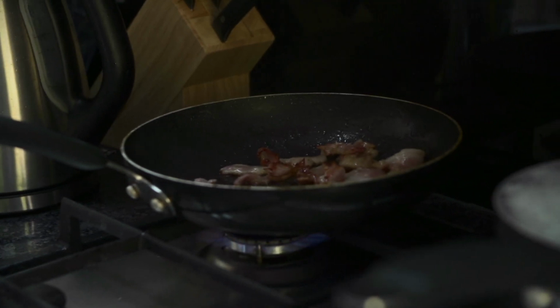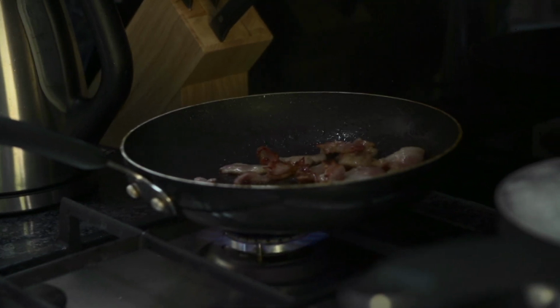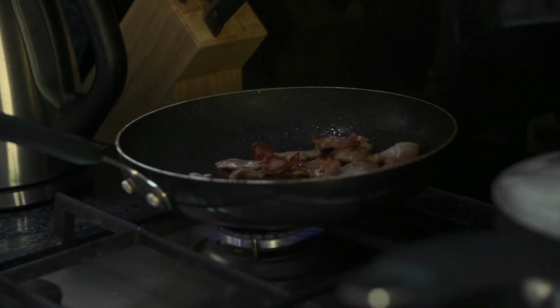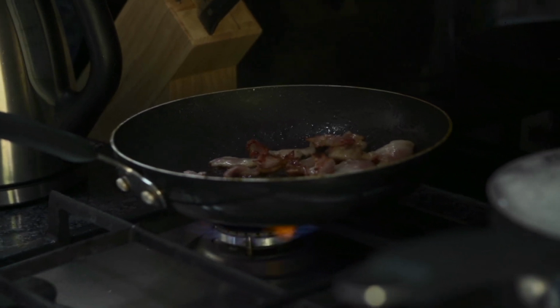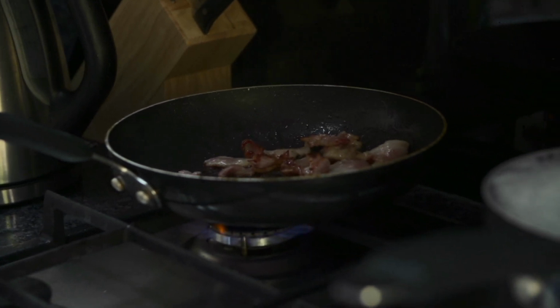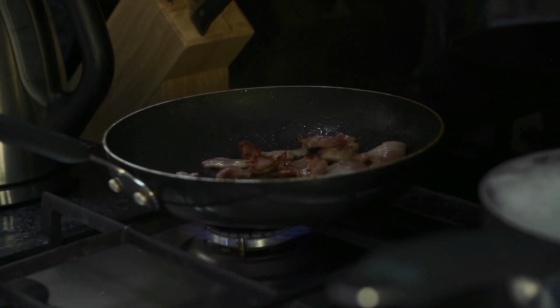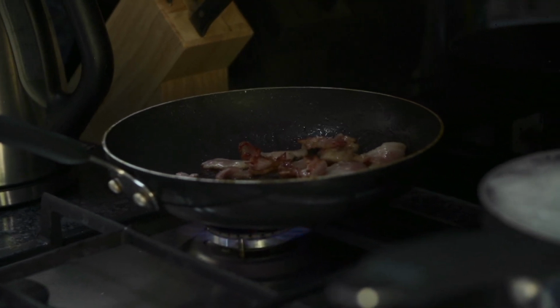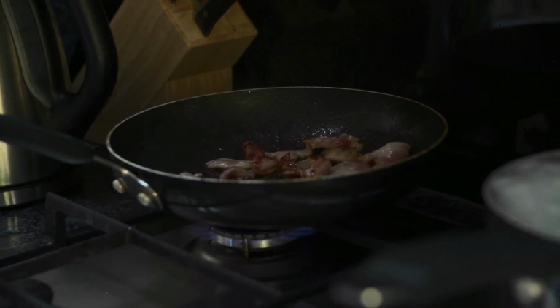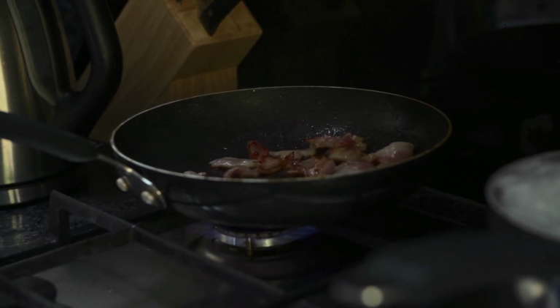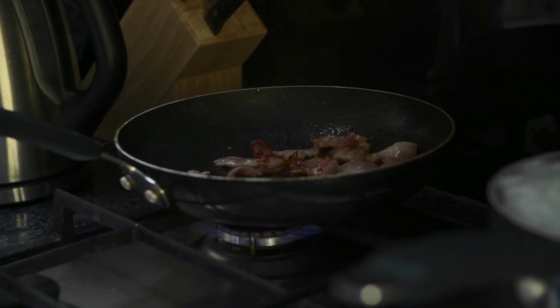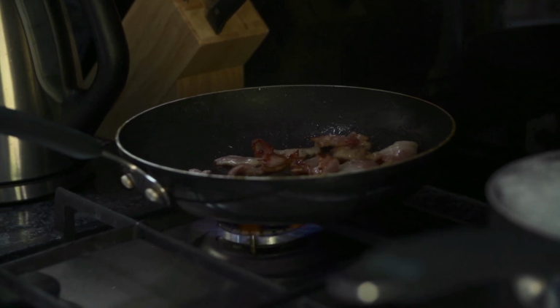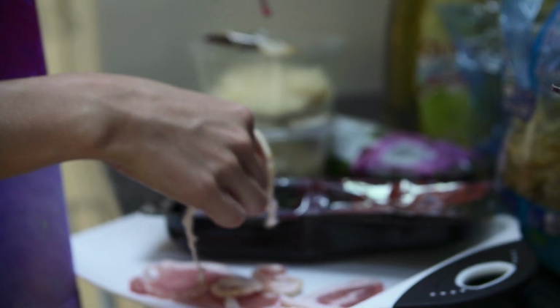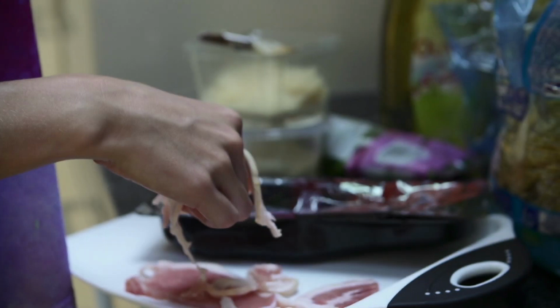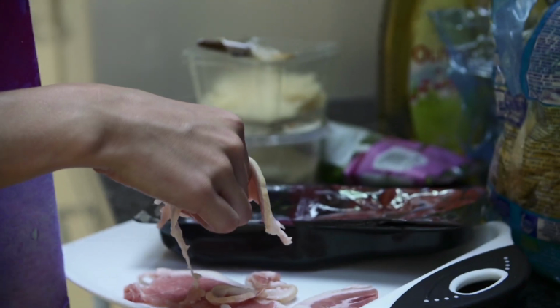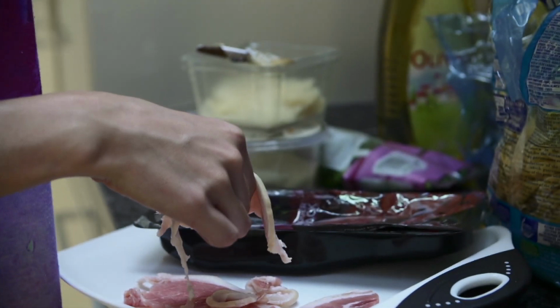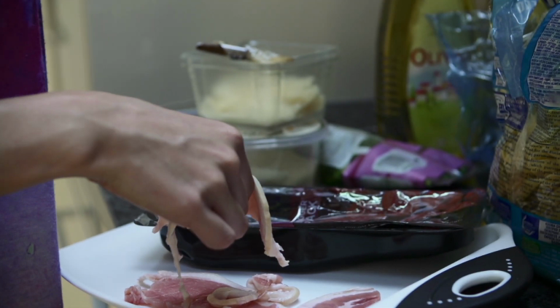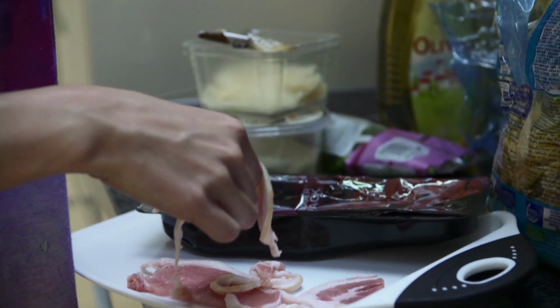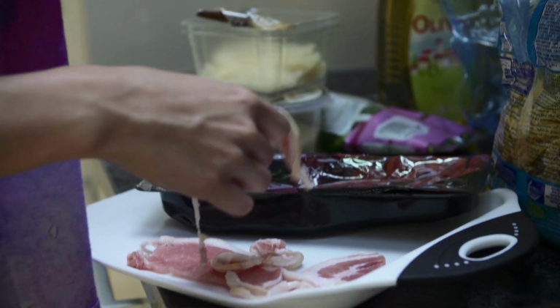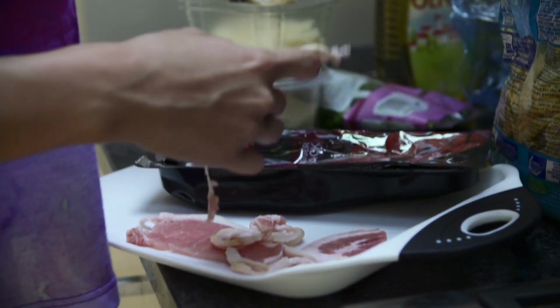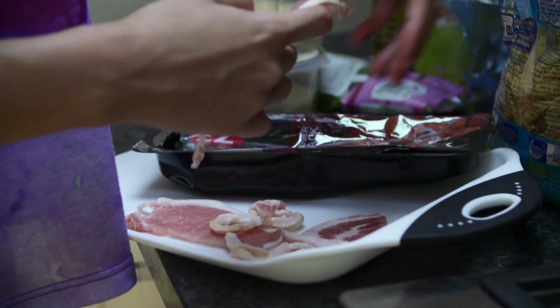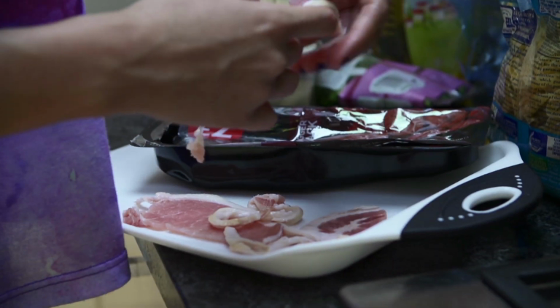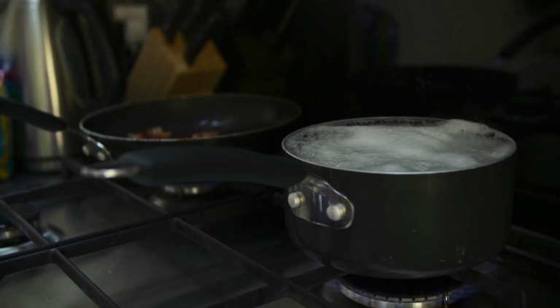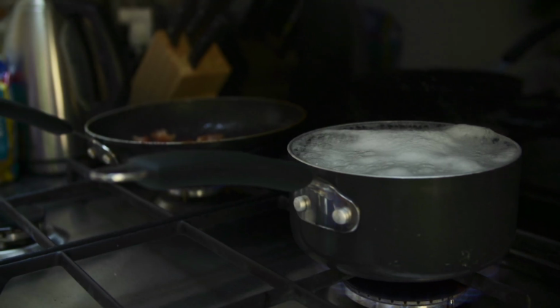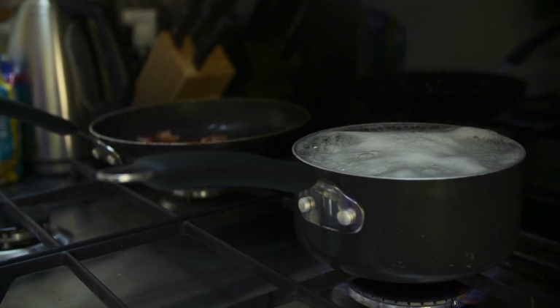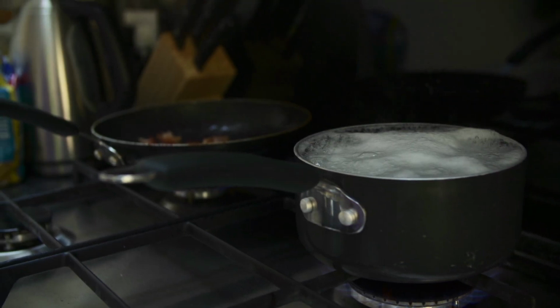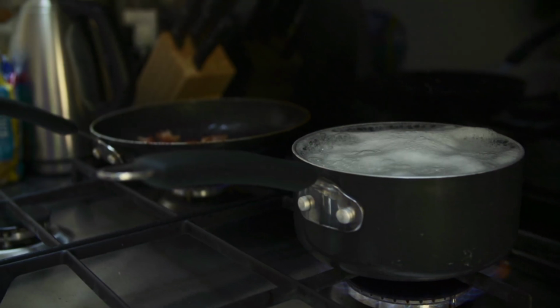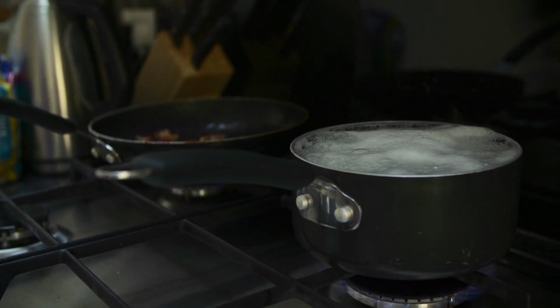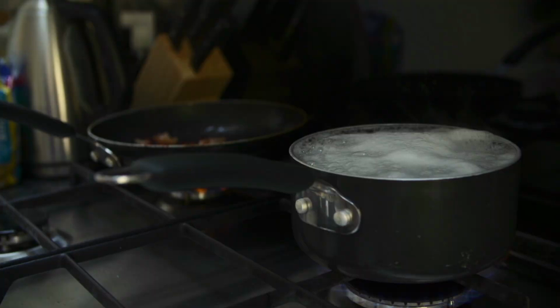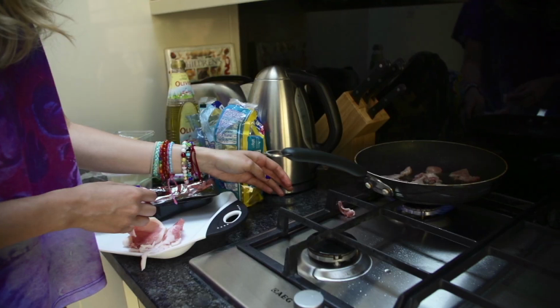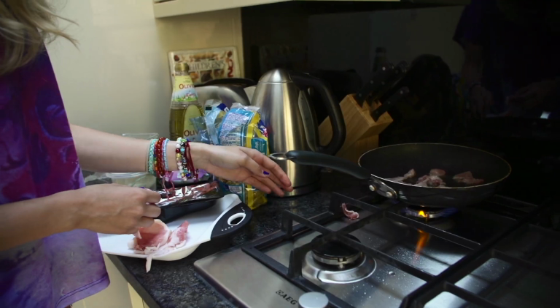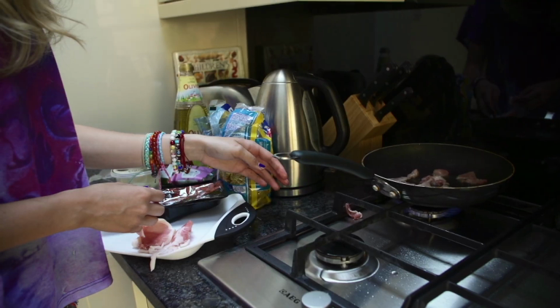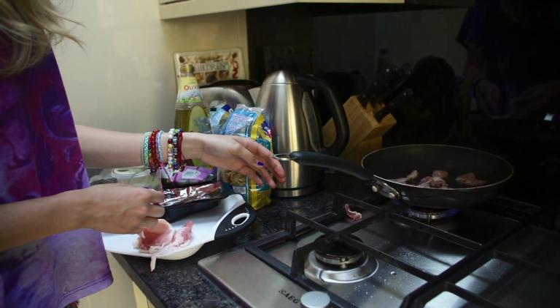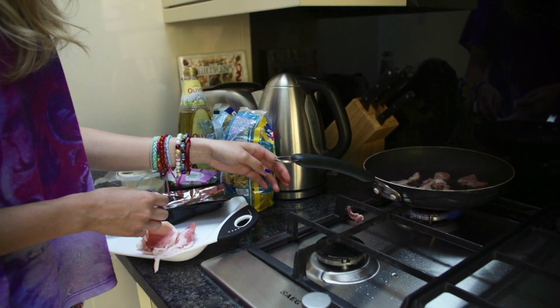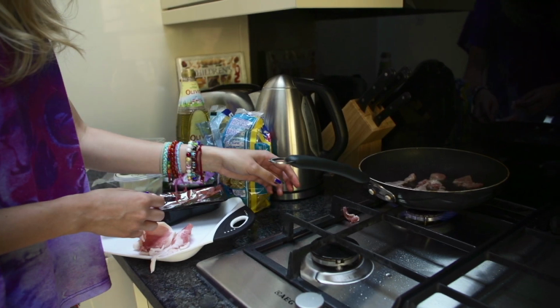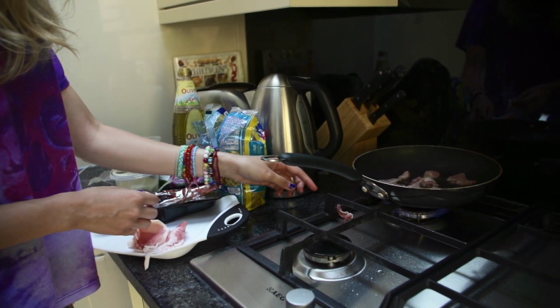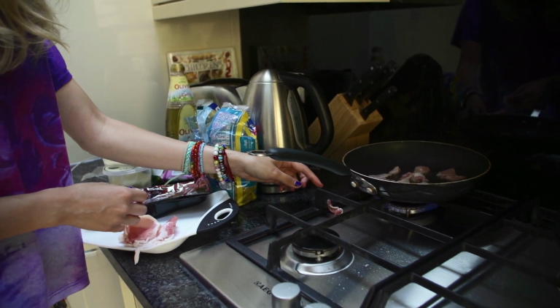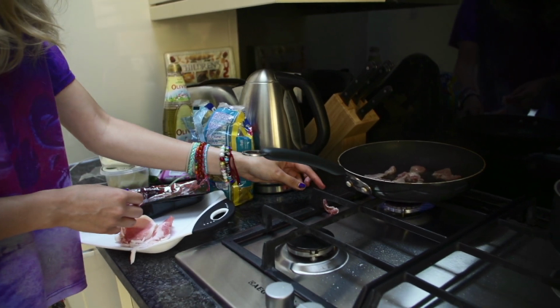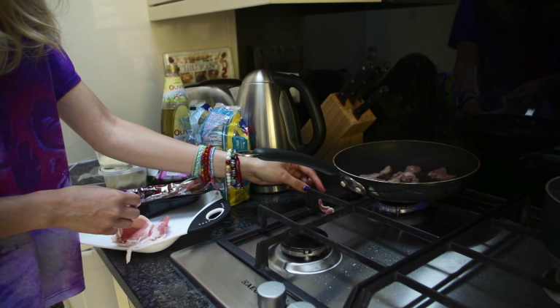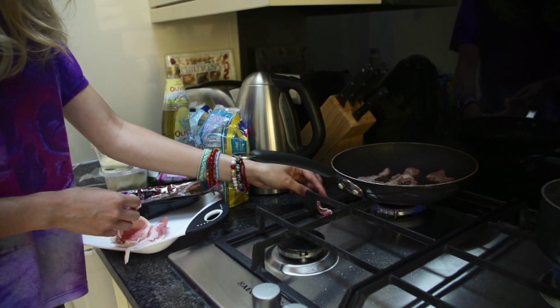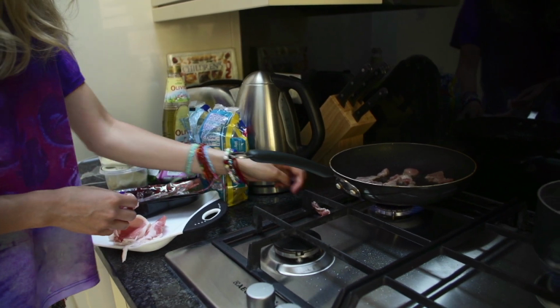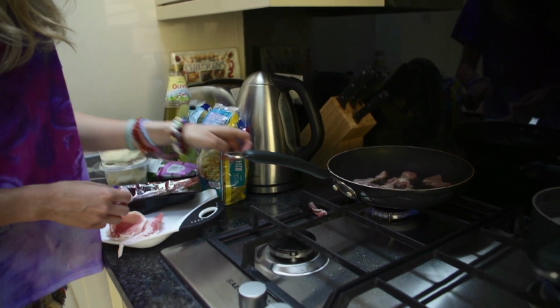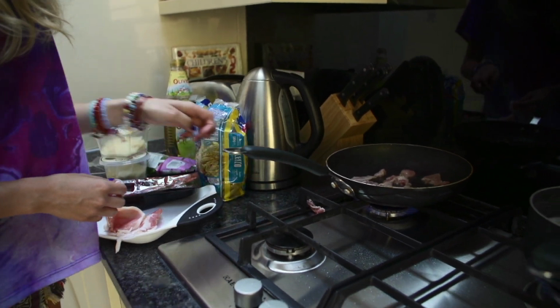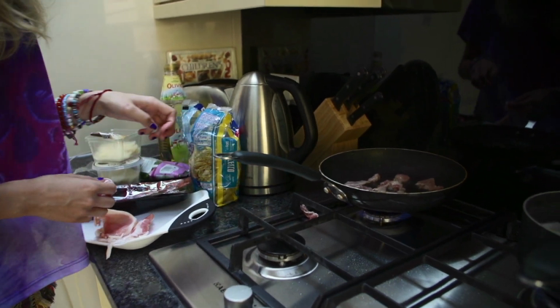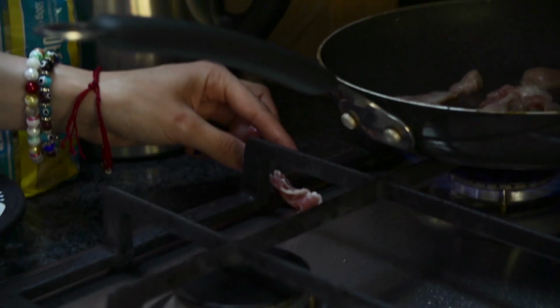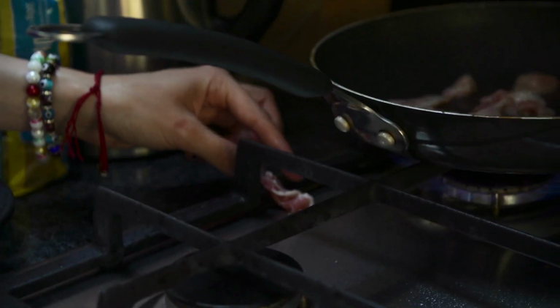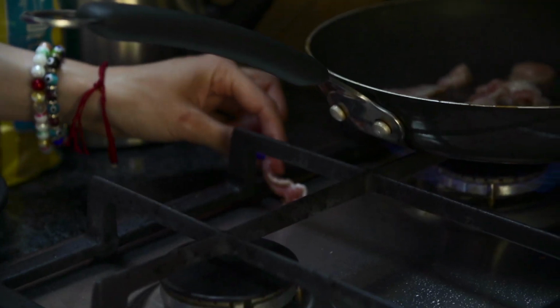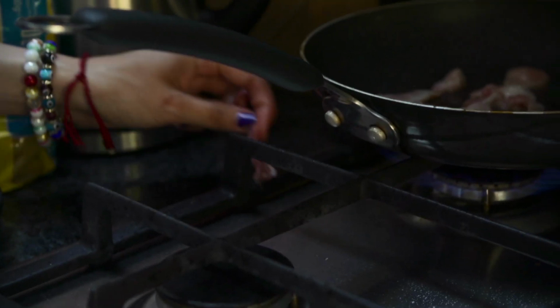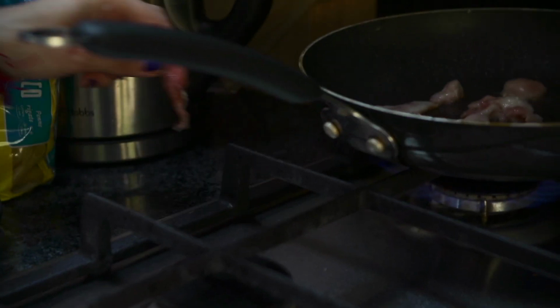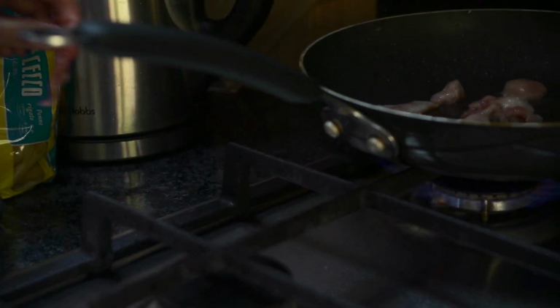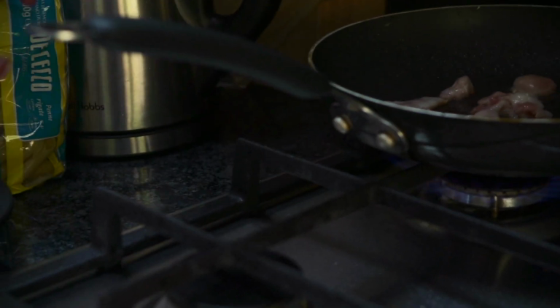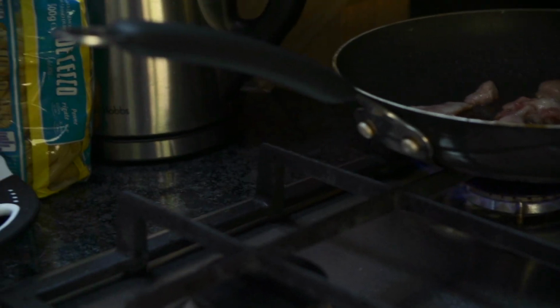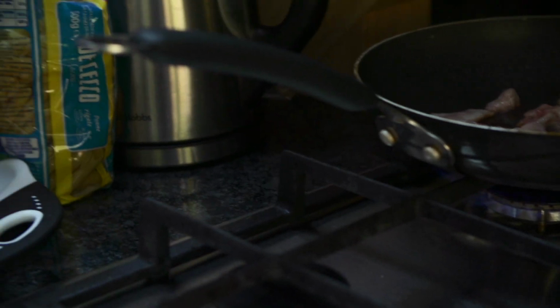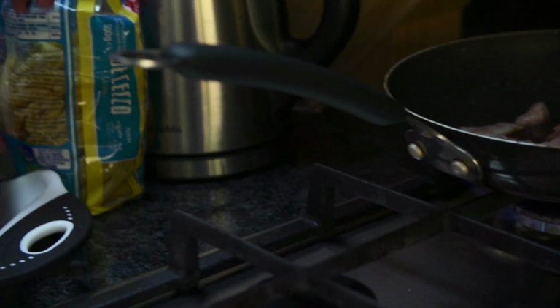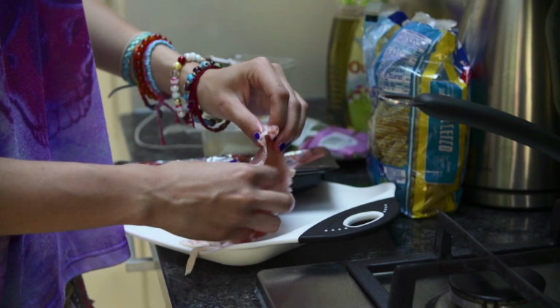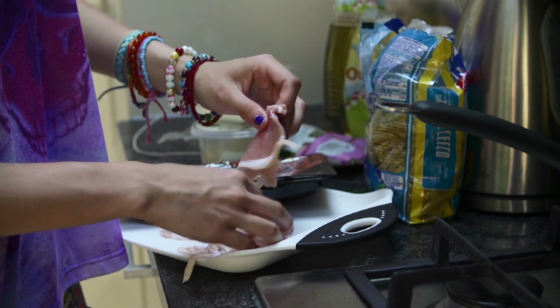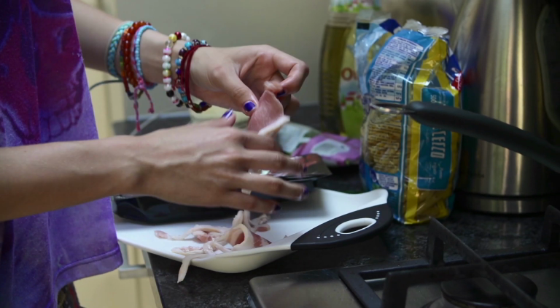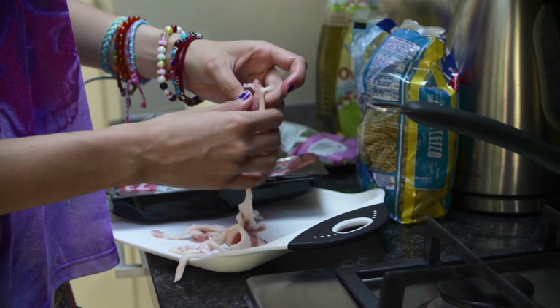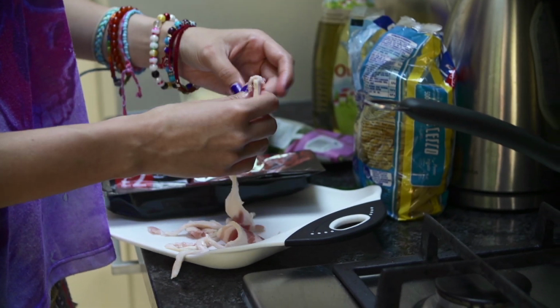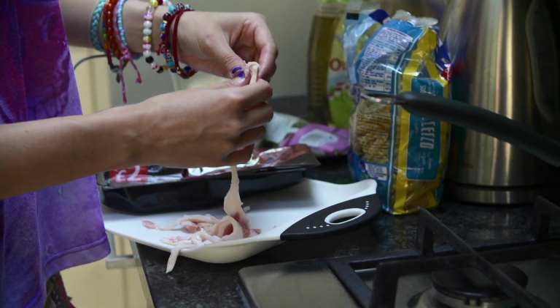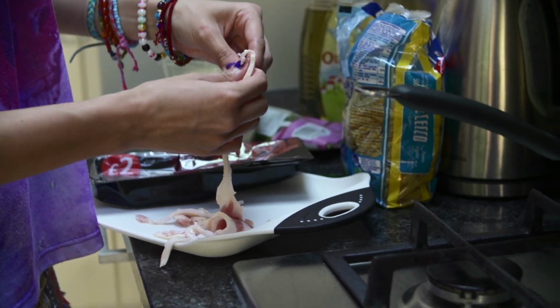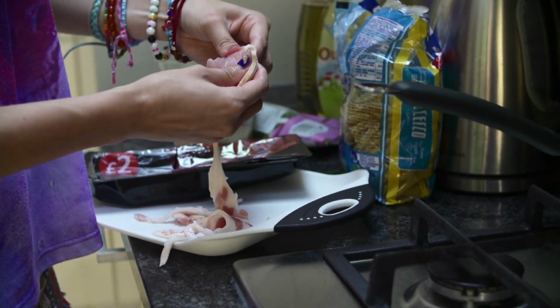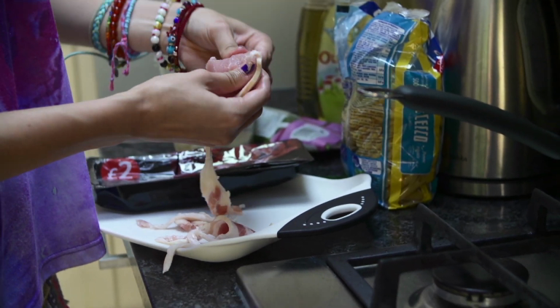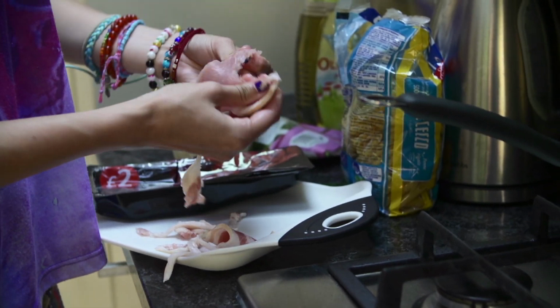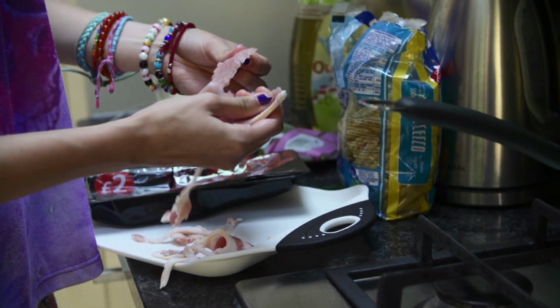Adds a bit of flavour. I quite enjoy cooking. I don't really like cleaning up though. Don't try this at home, kid.